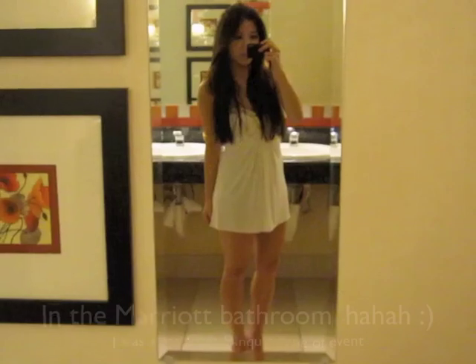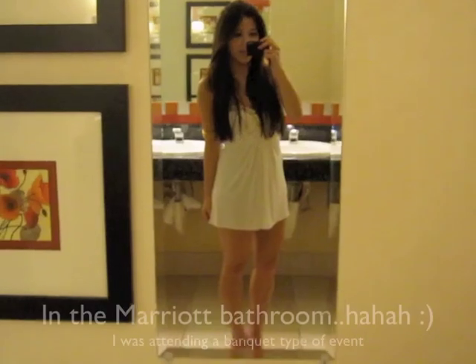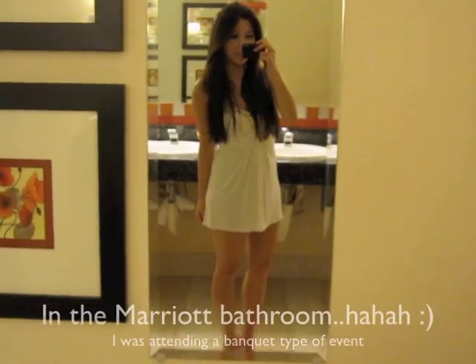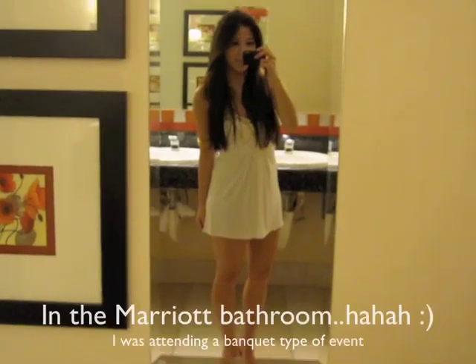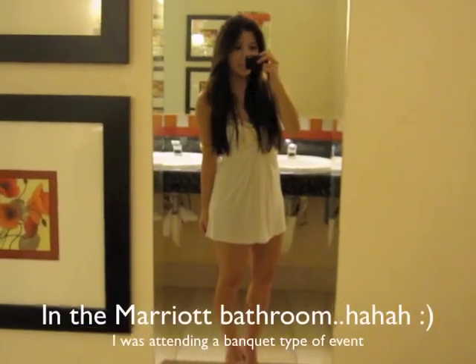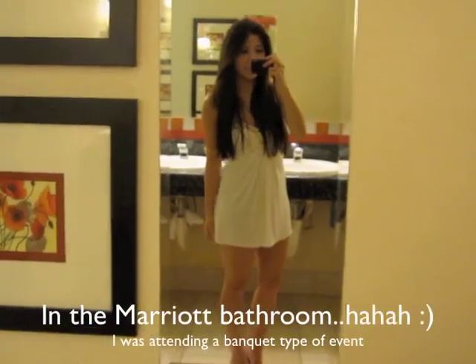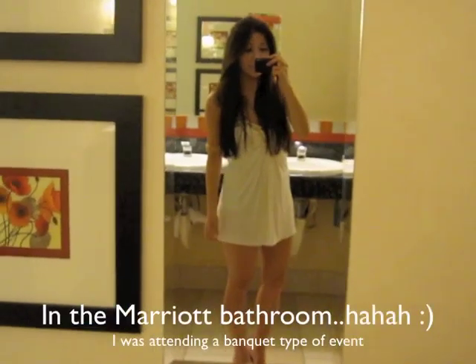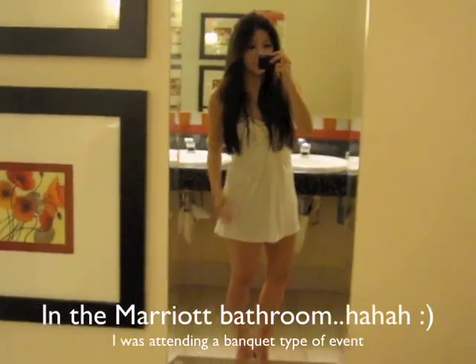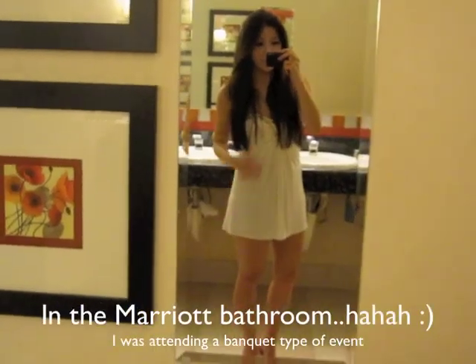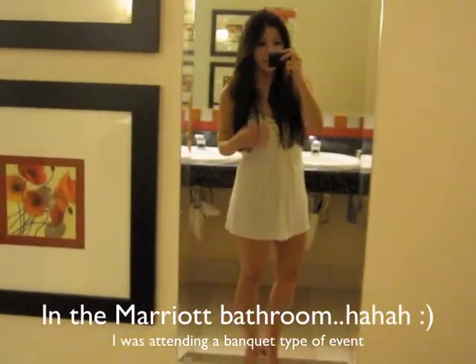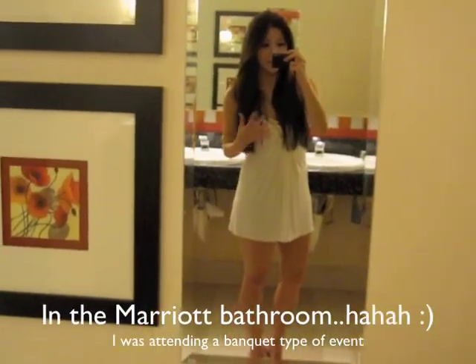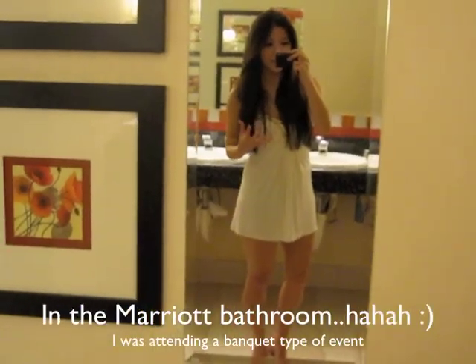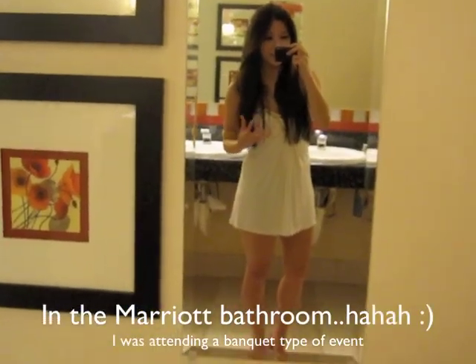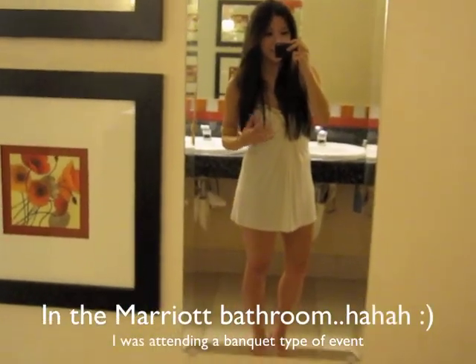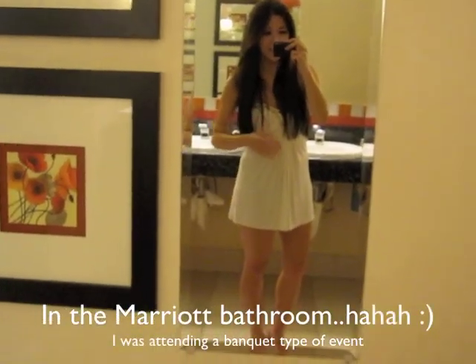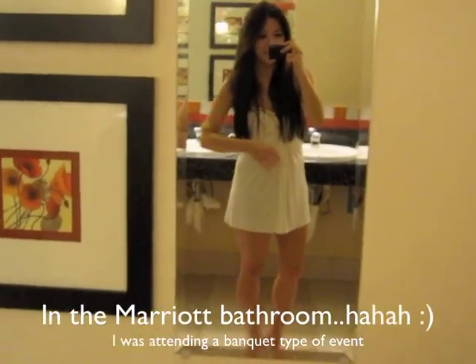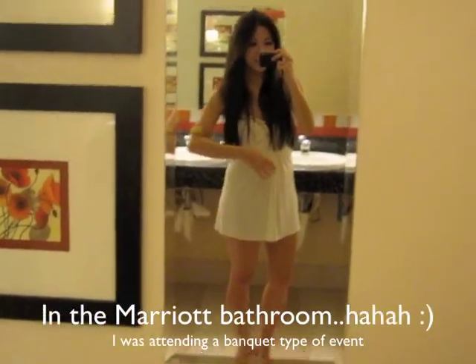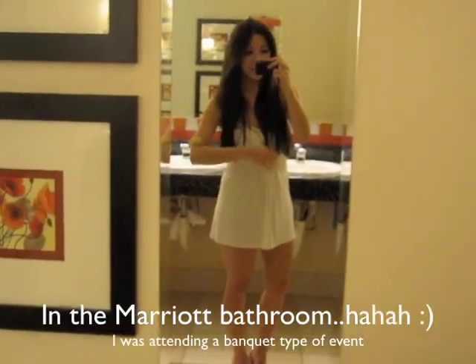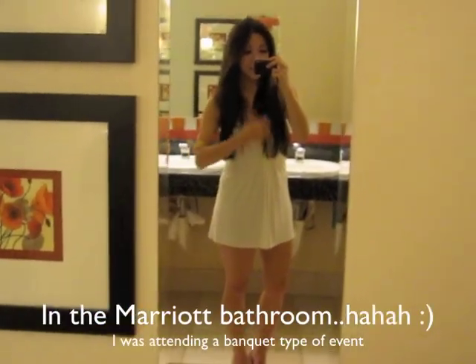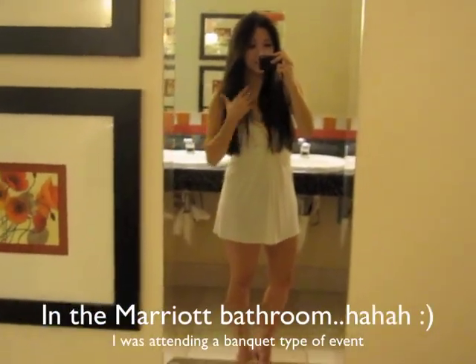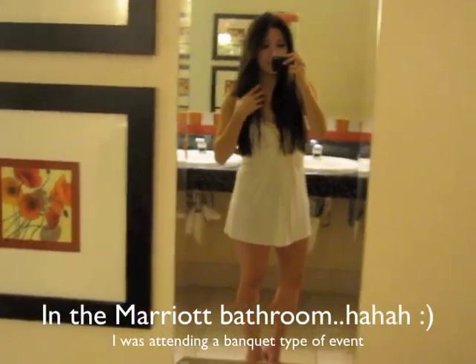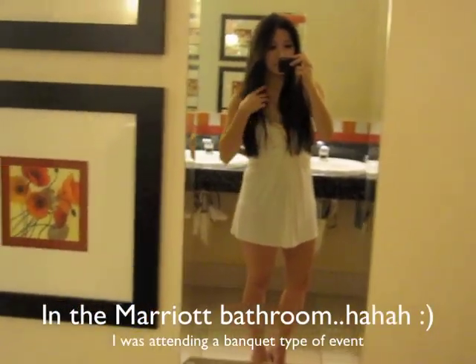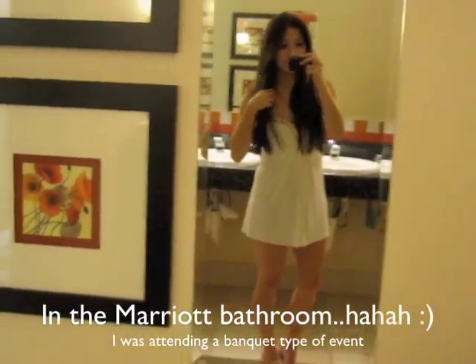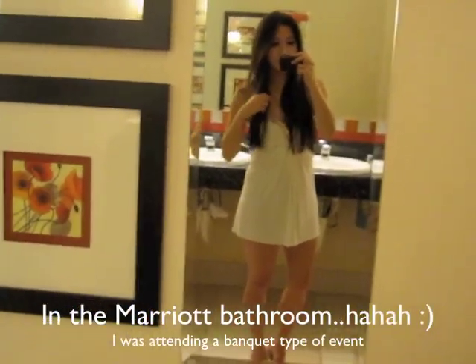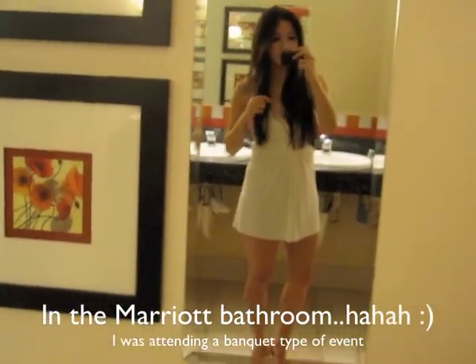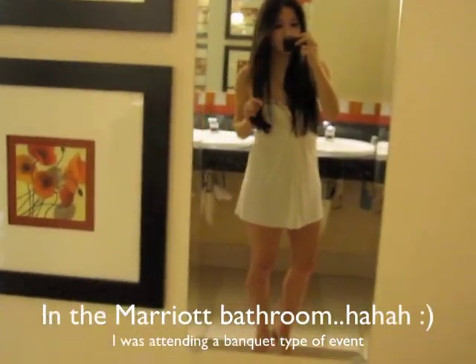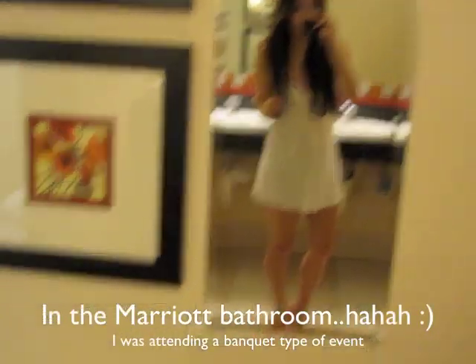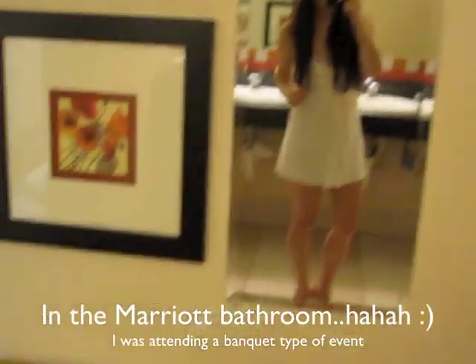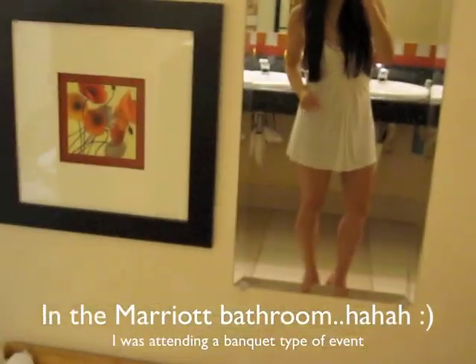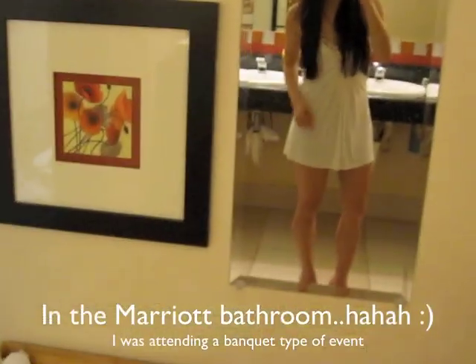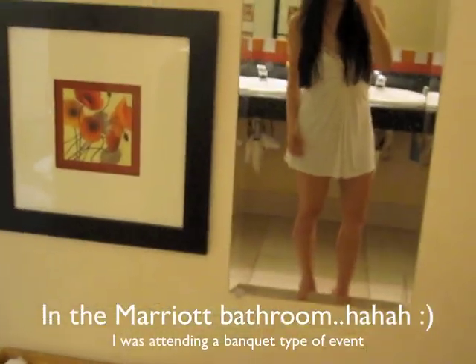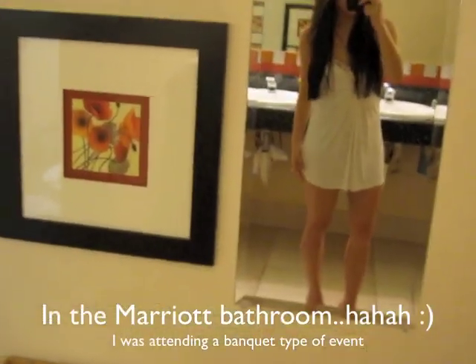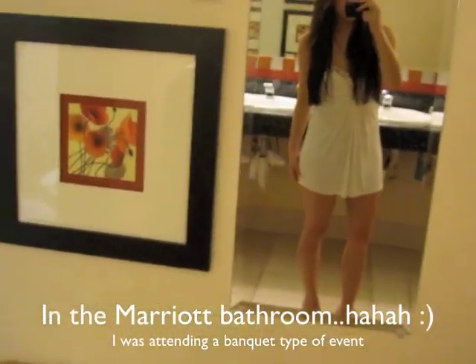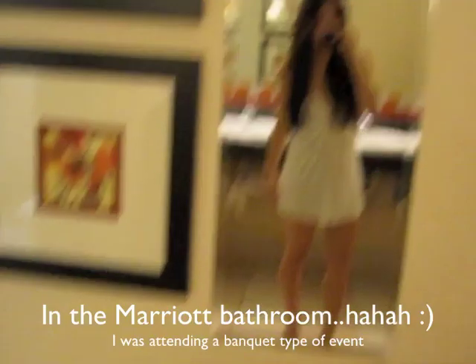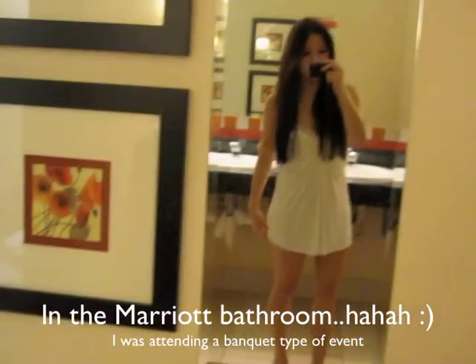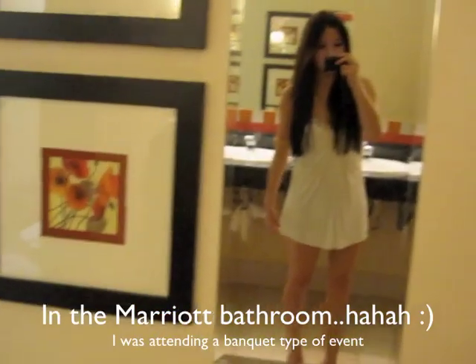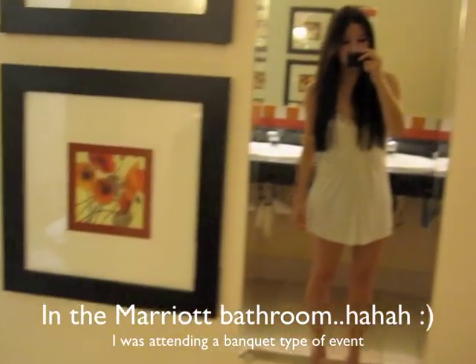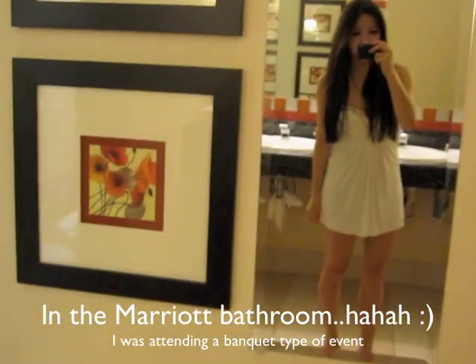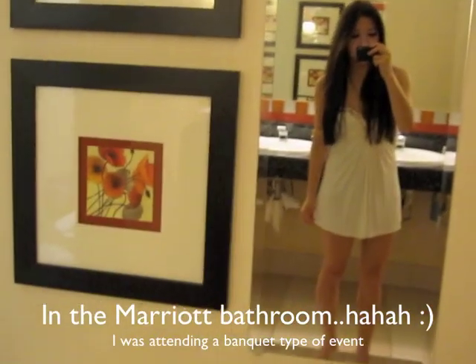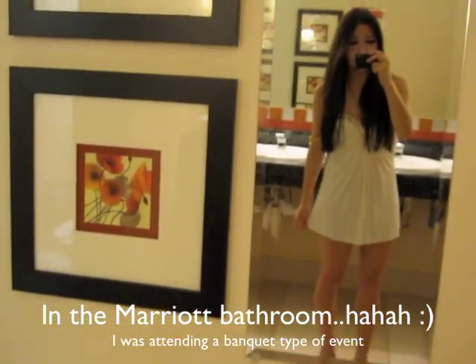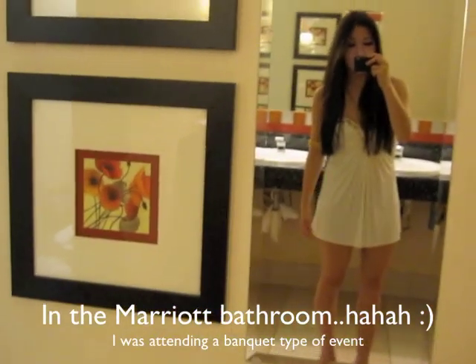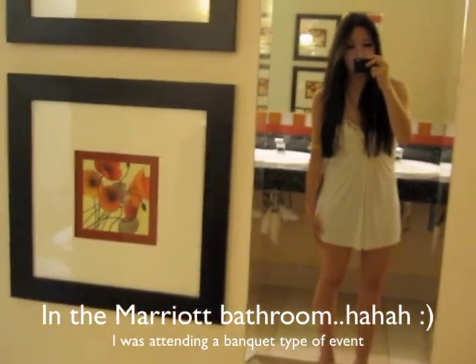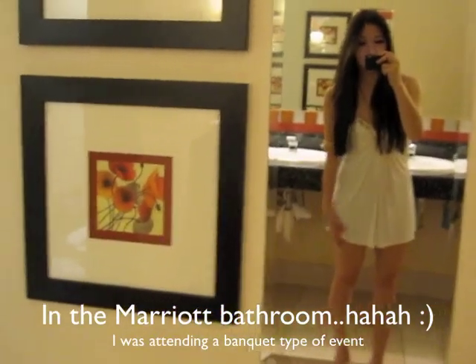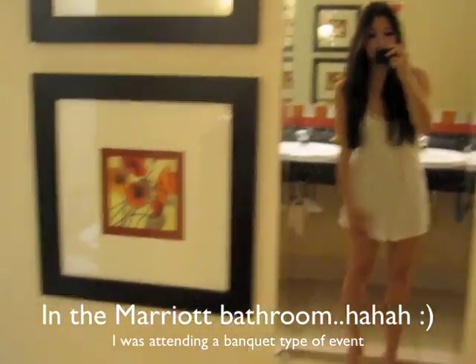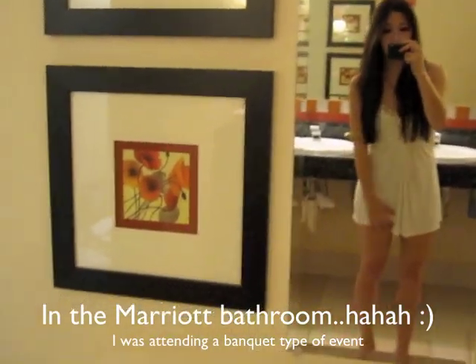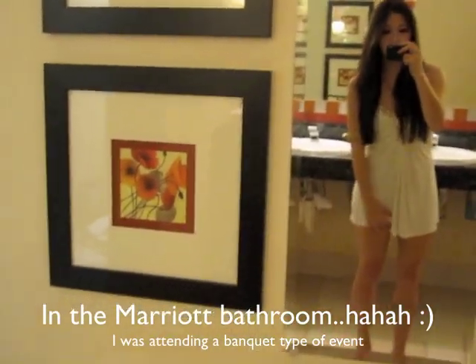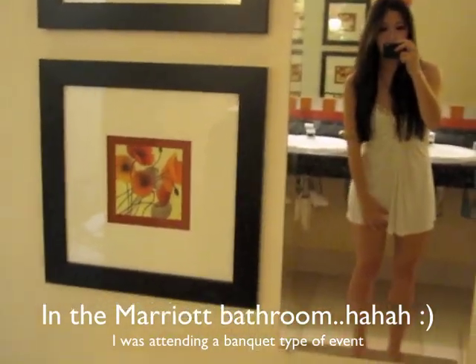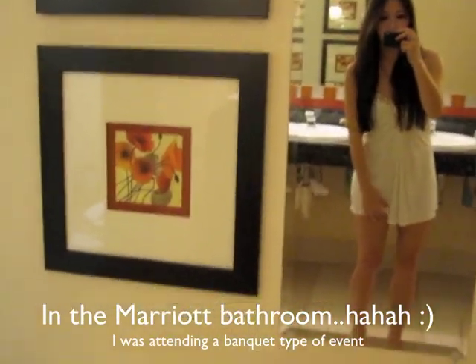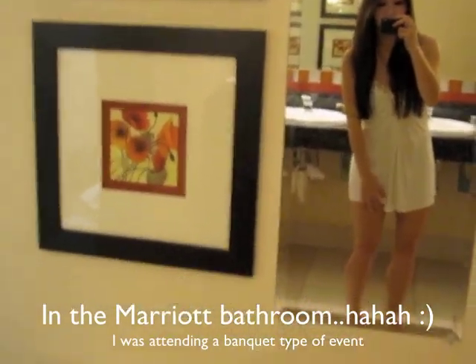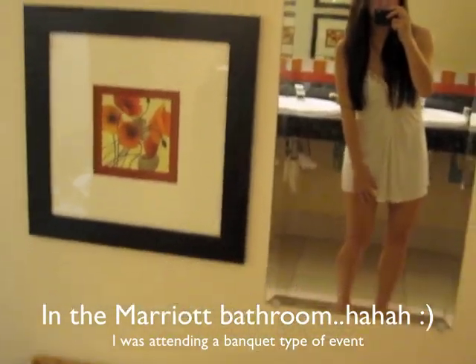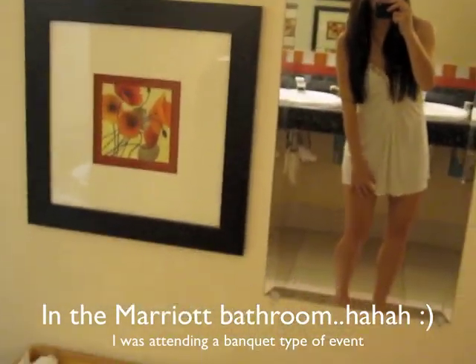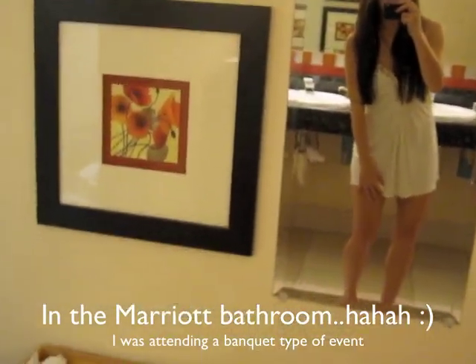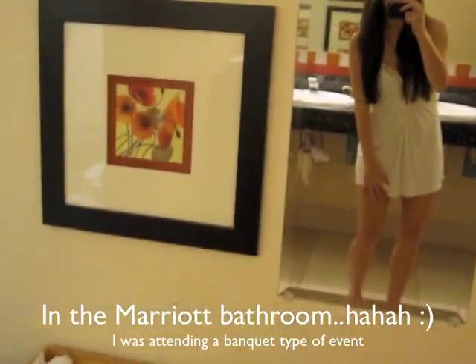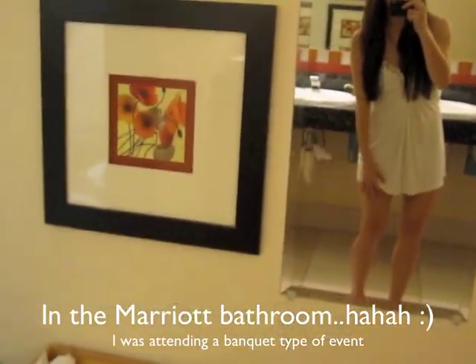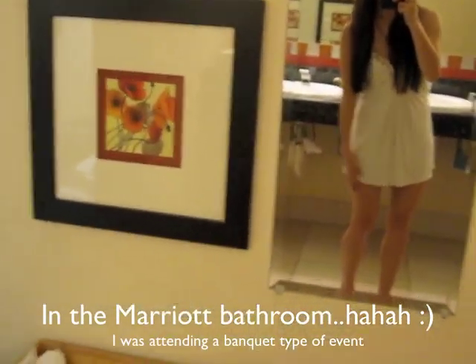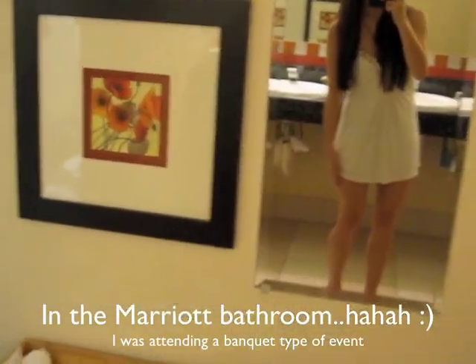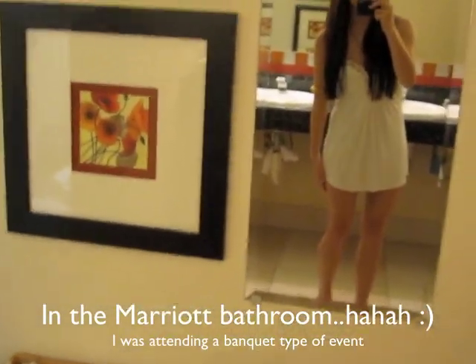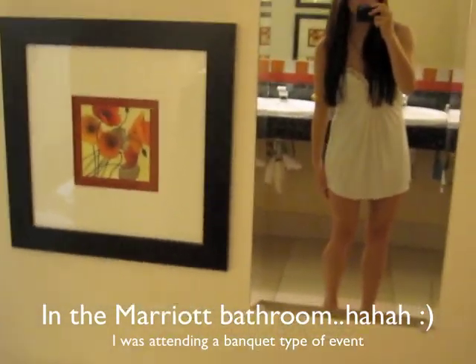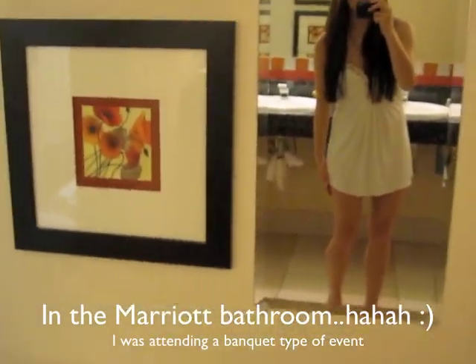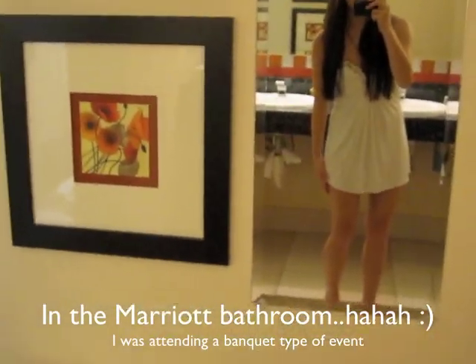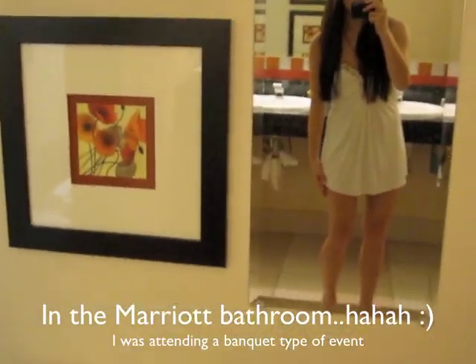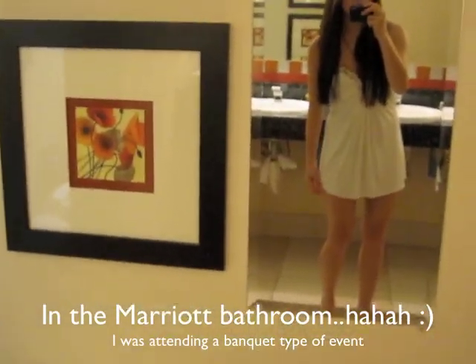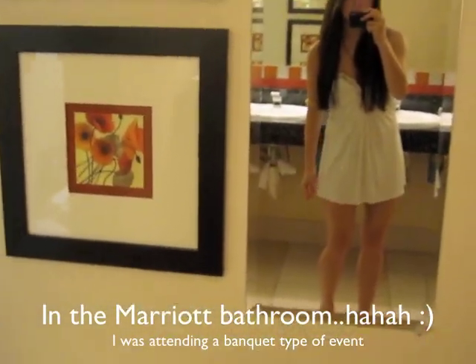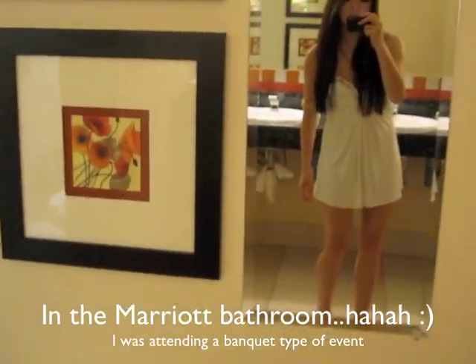I decided to do a really quick outfit of the day. I'm basically just wearing this little white dress from Skye. I got it cut actually a little bit shorter, but she cut it too short.